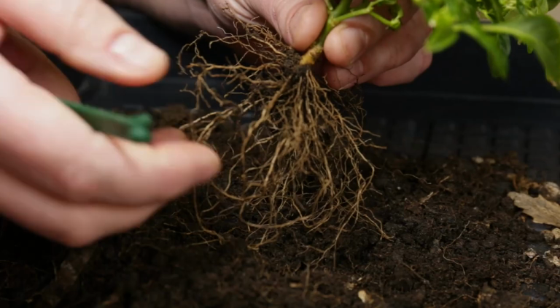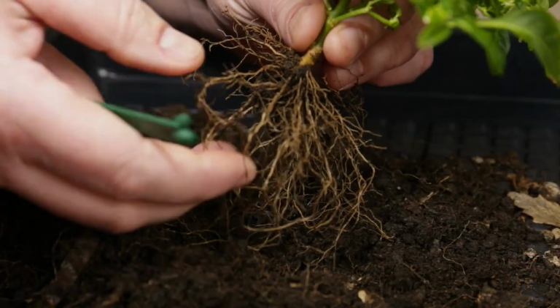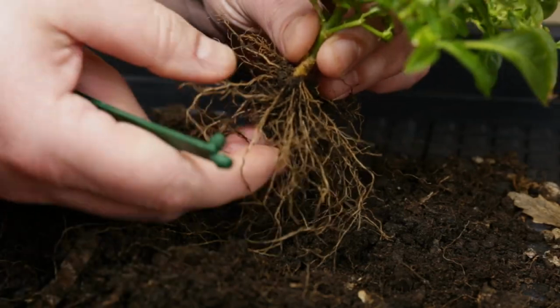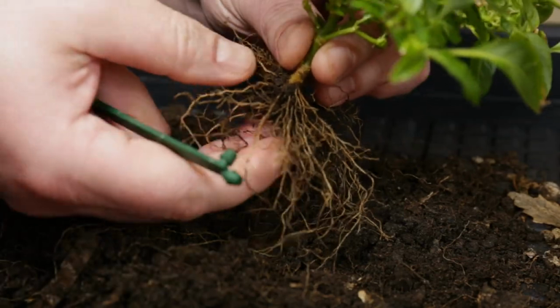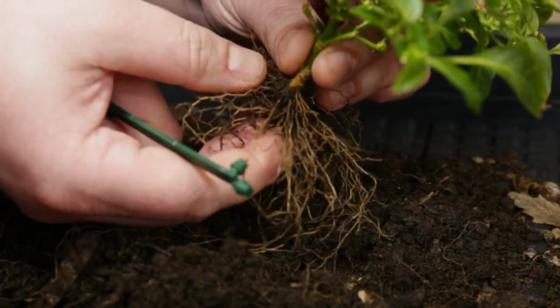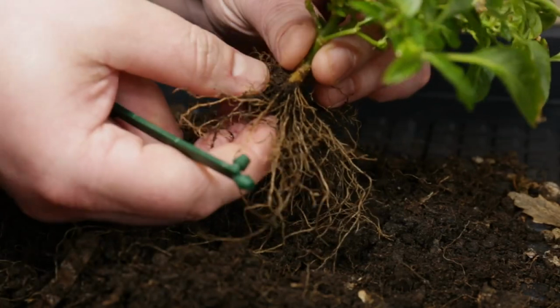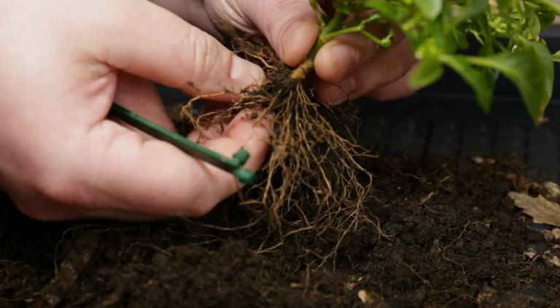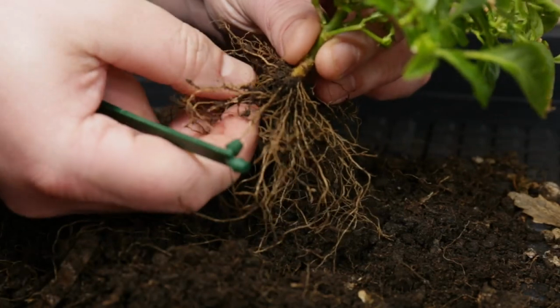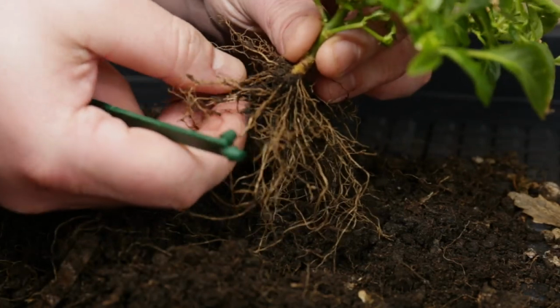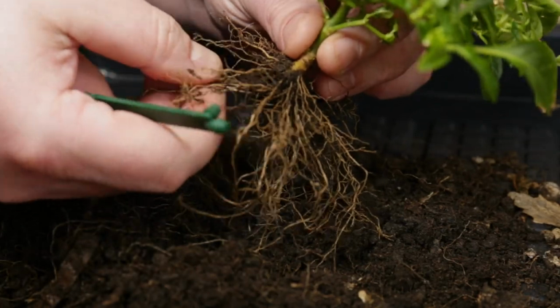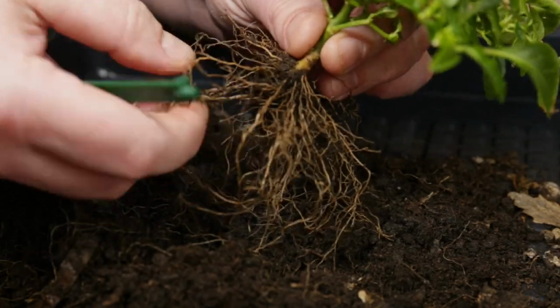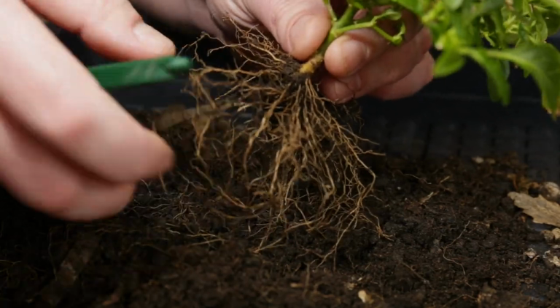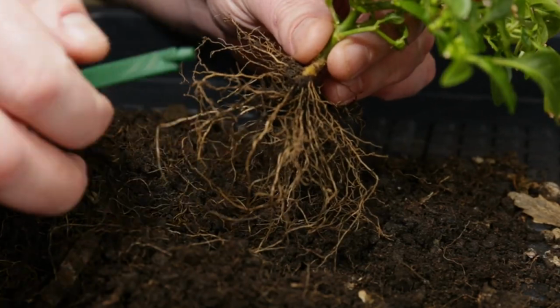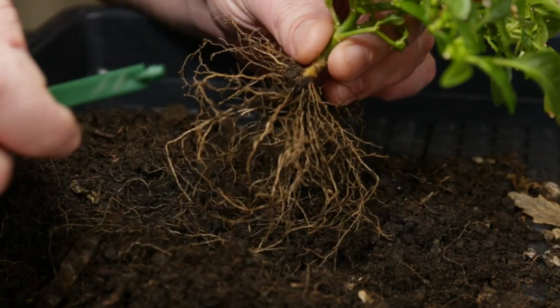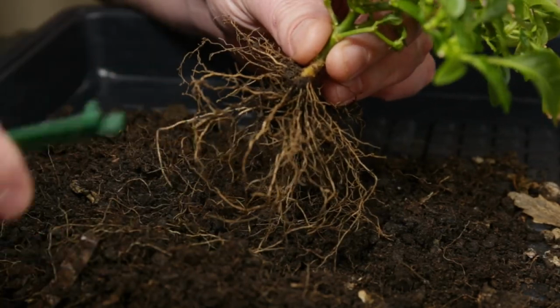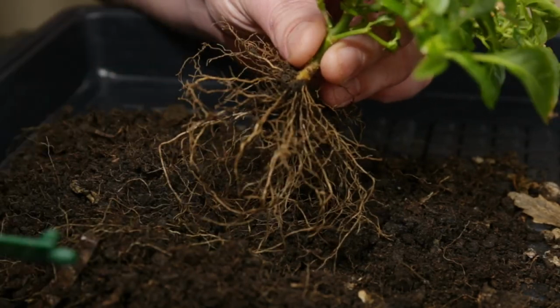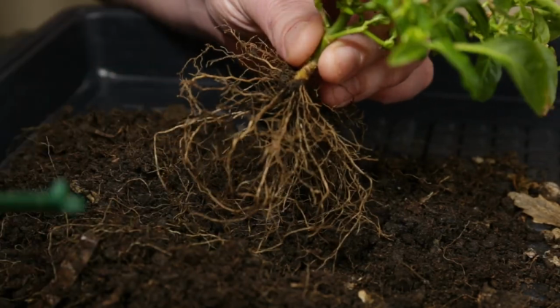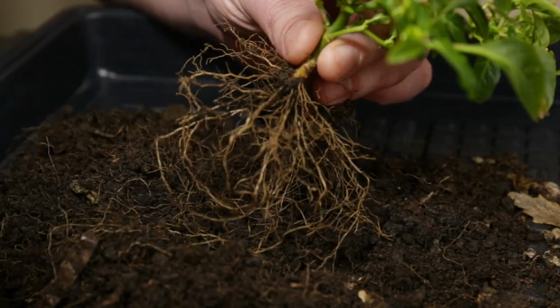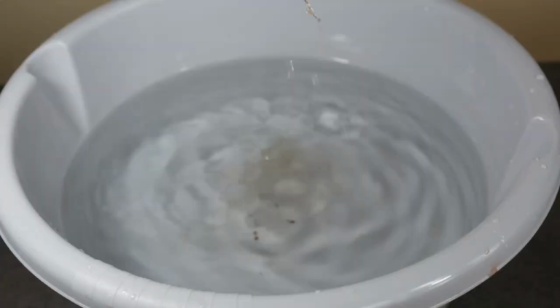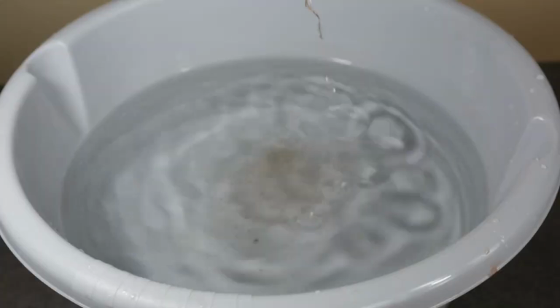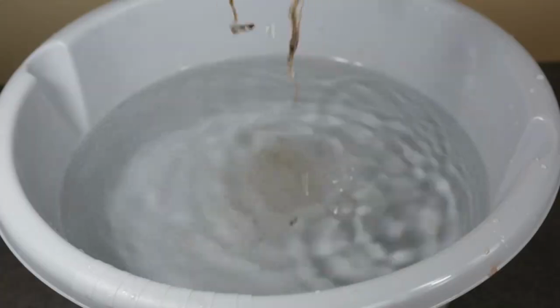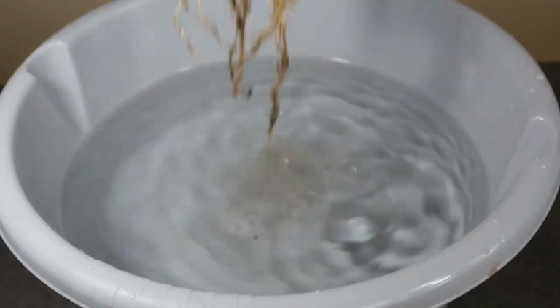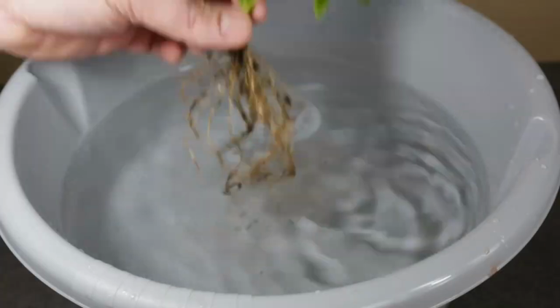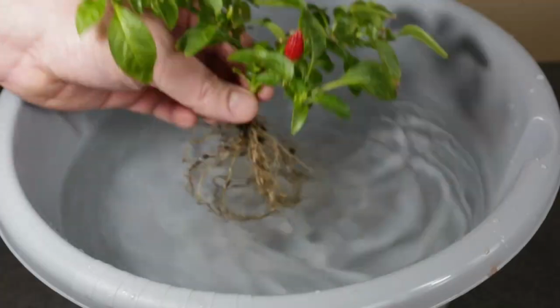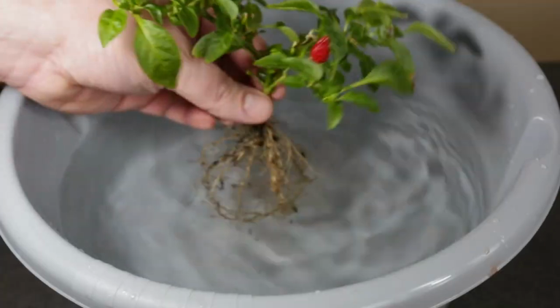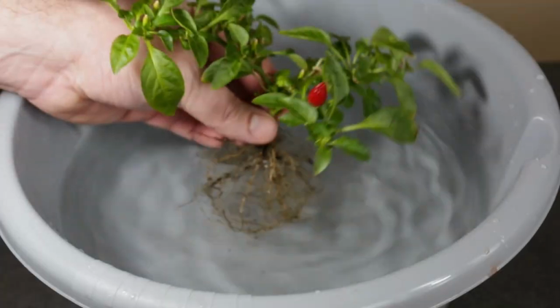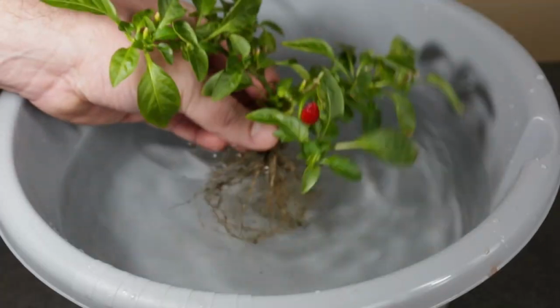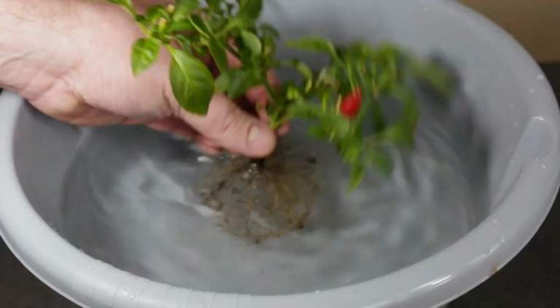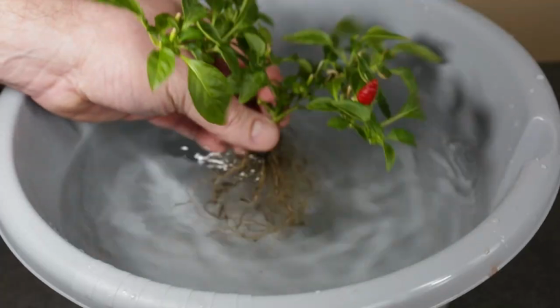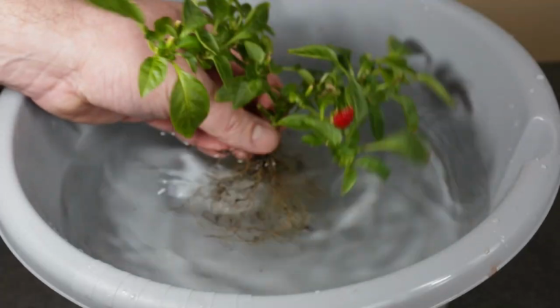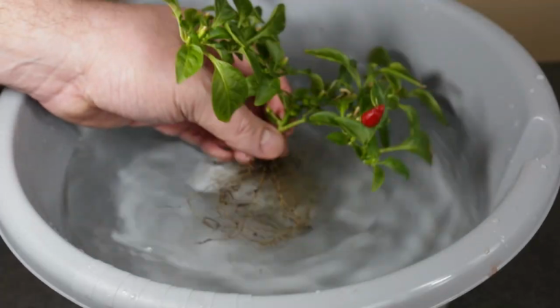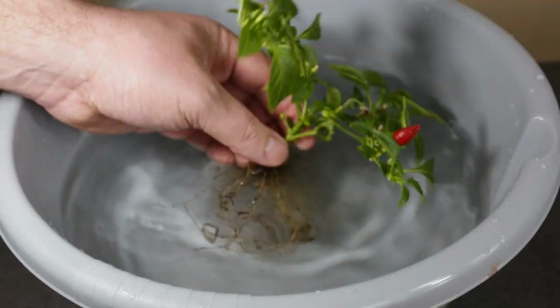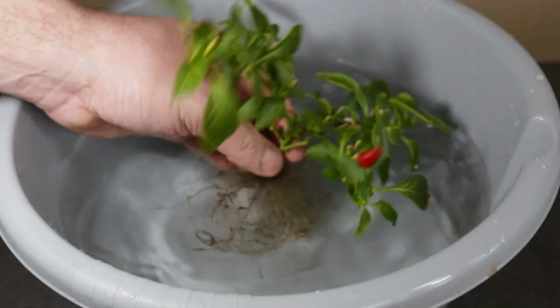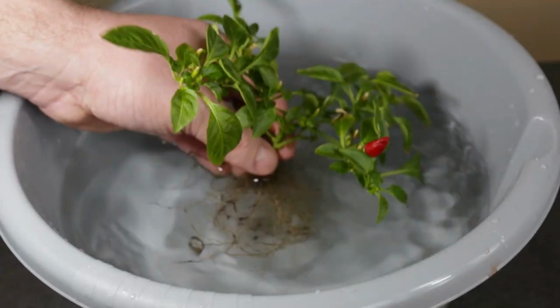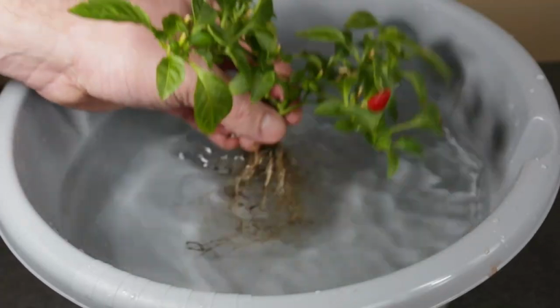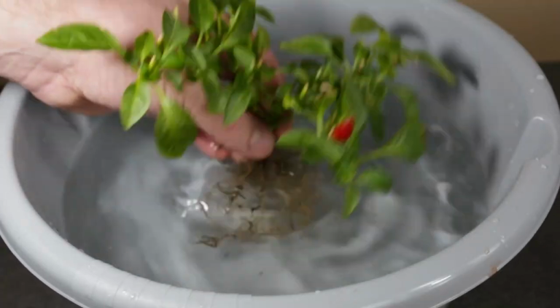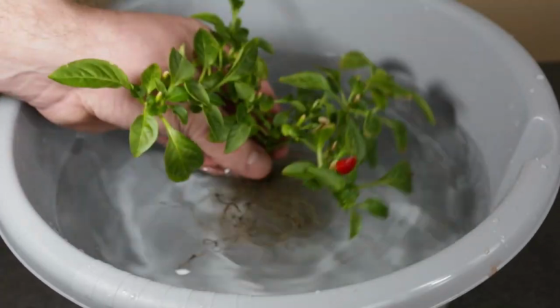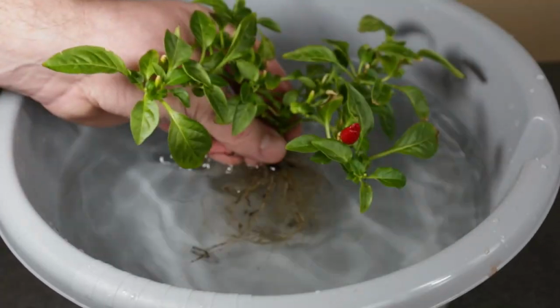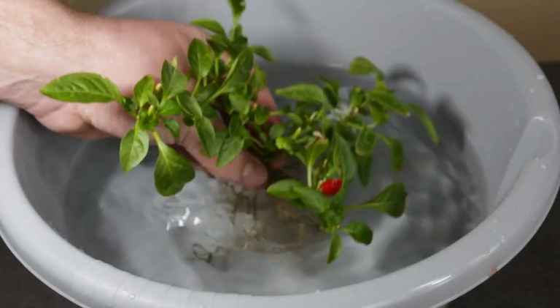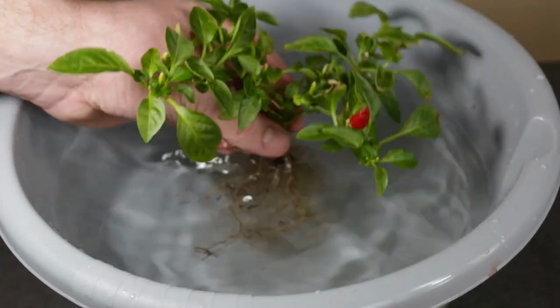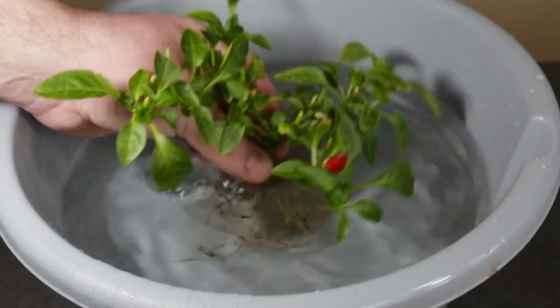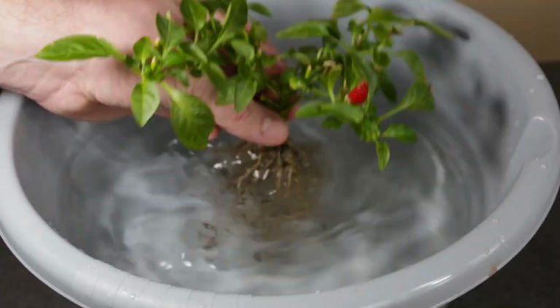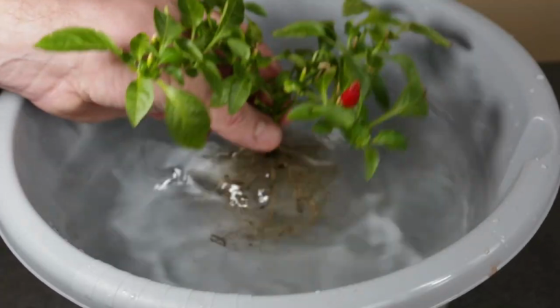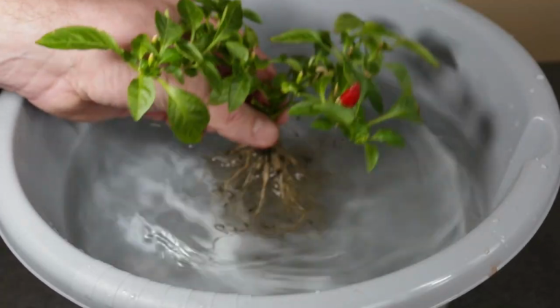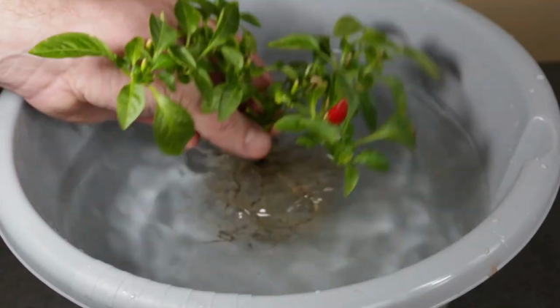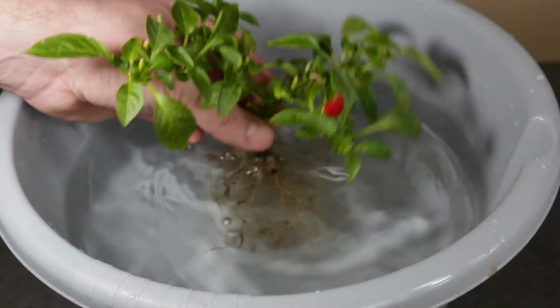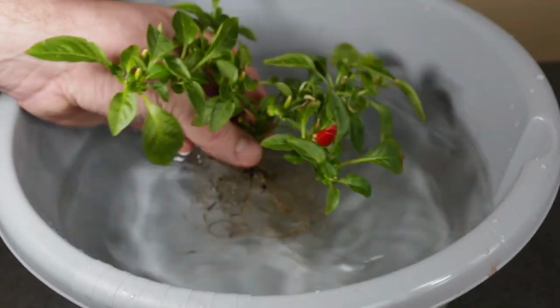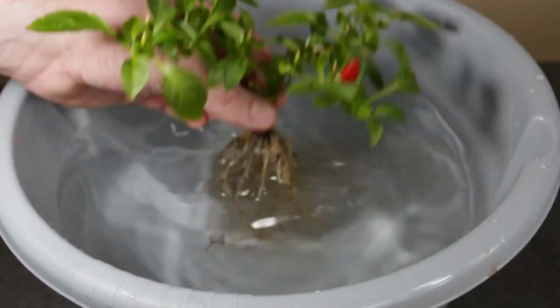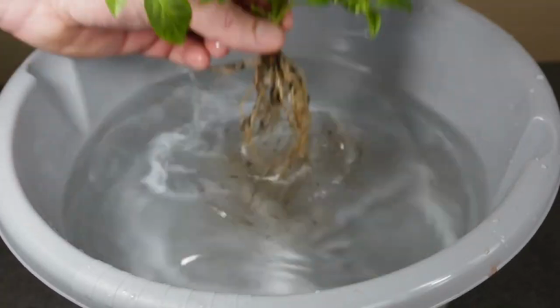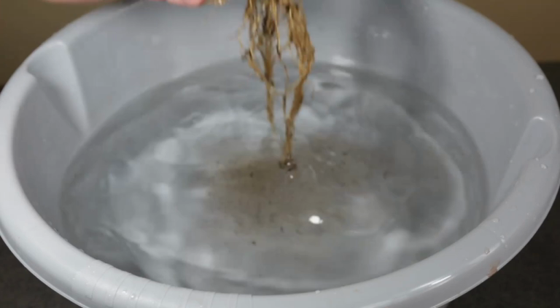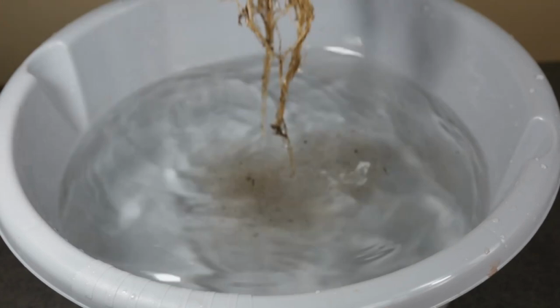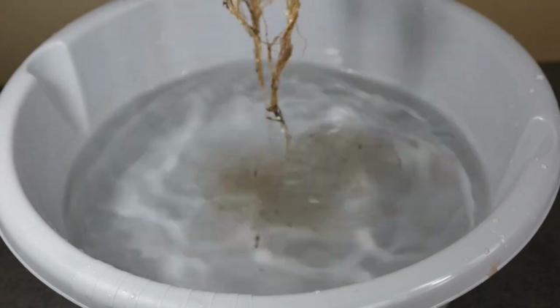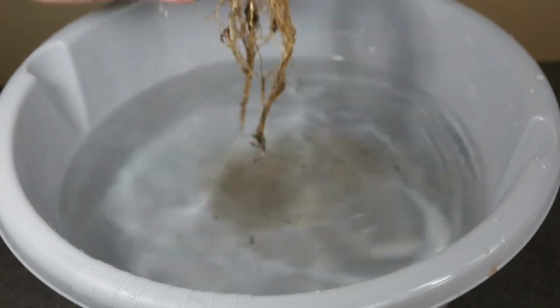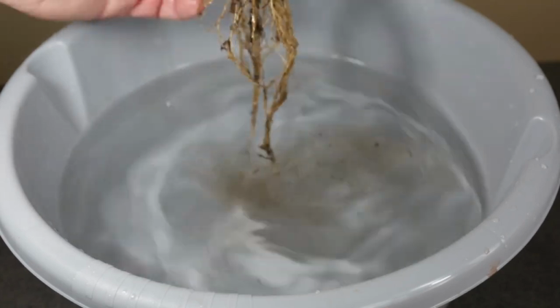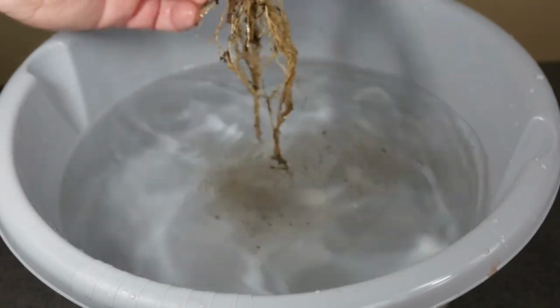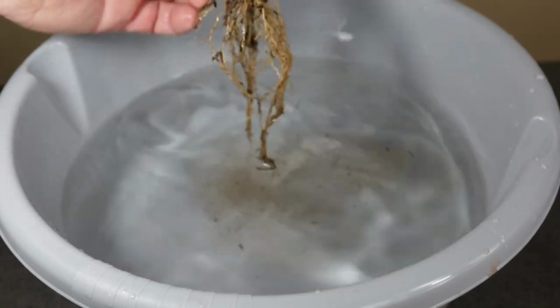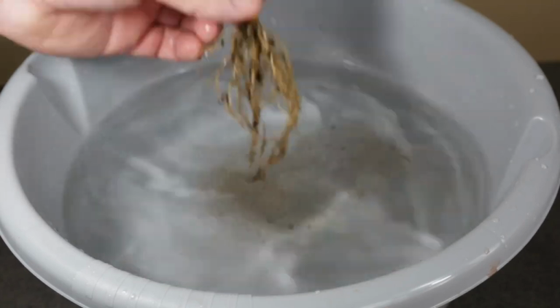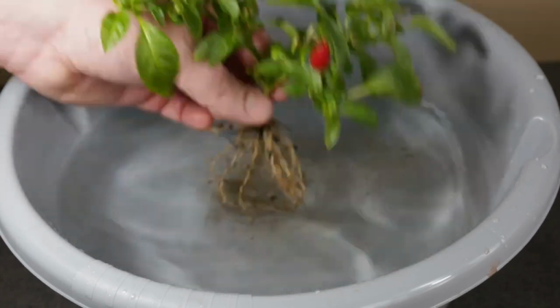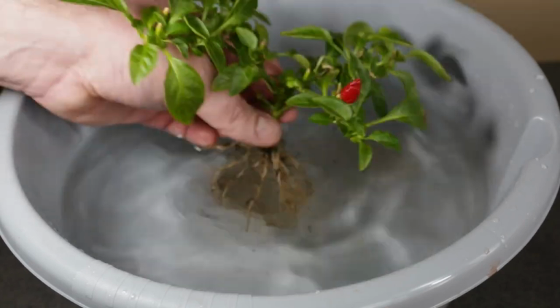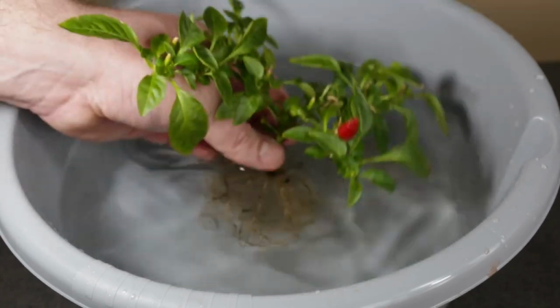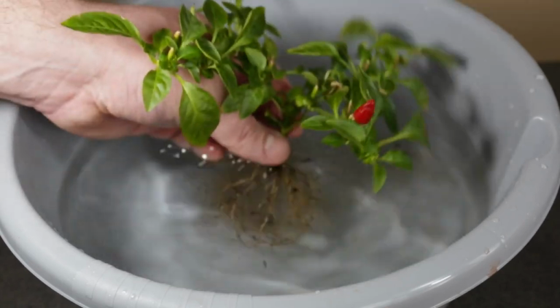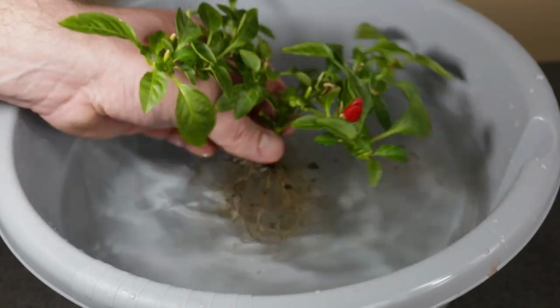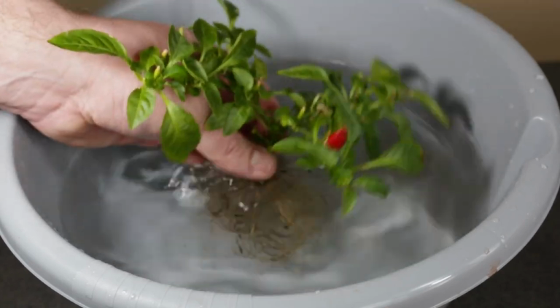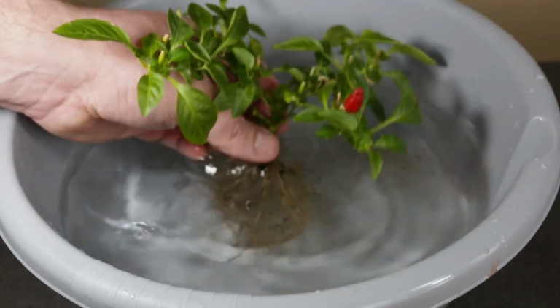I think that's about all I can do with the stick. I am now rinsing the roots to get them nice and clean of all remaining soil.